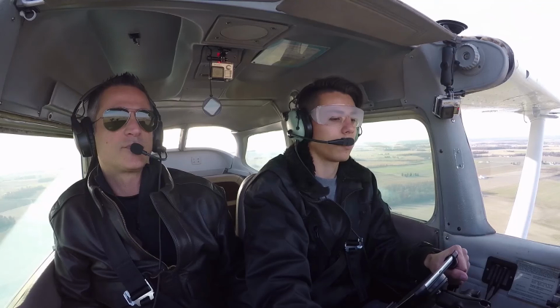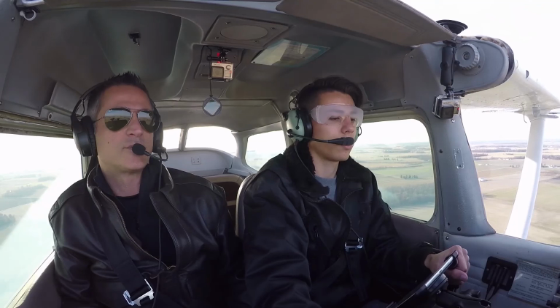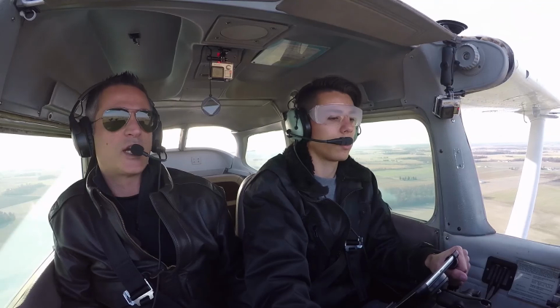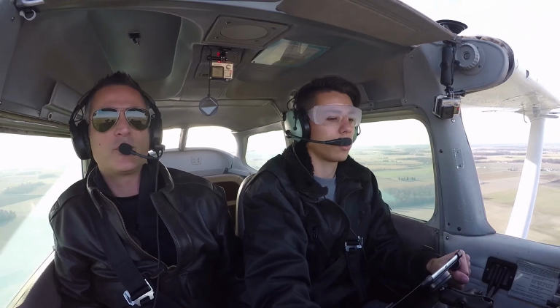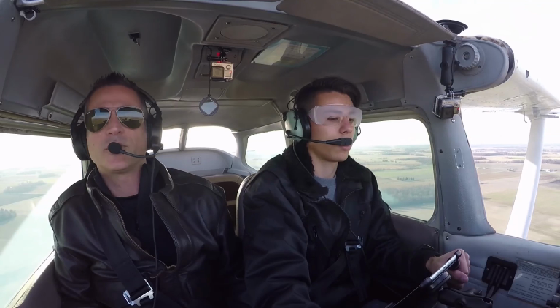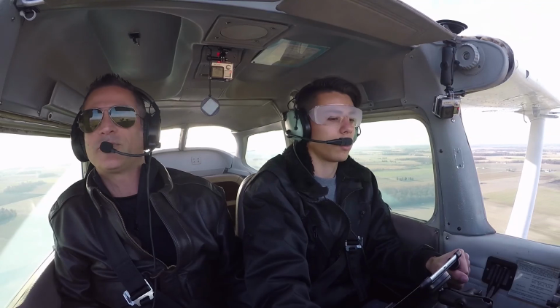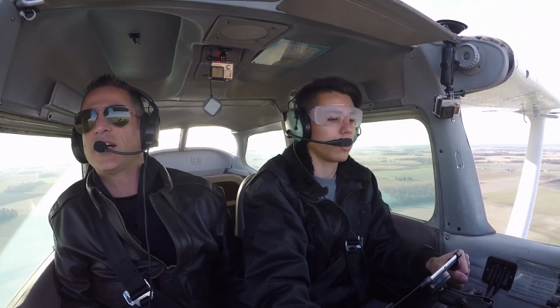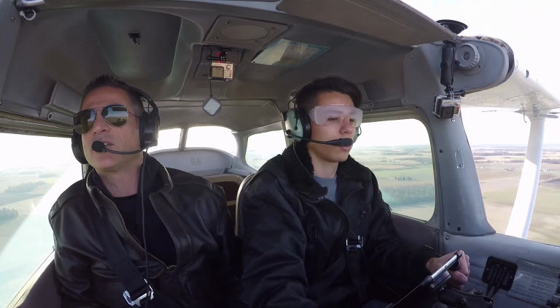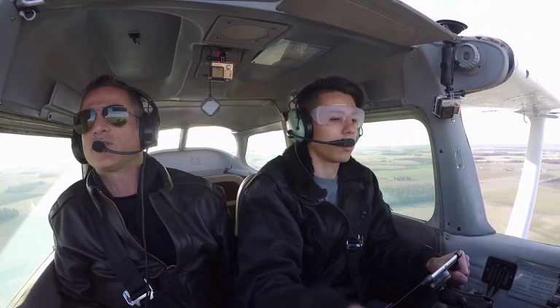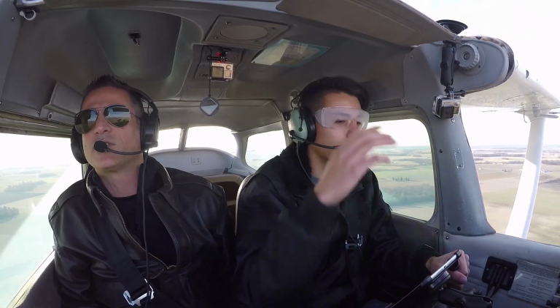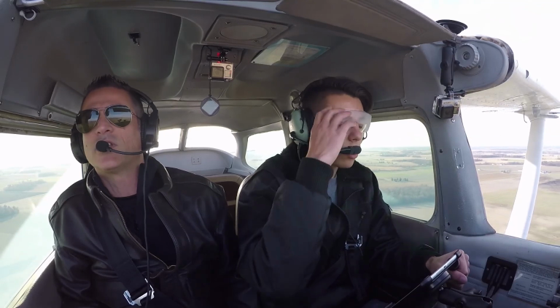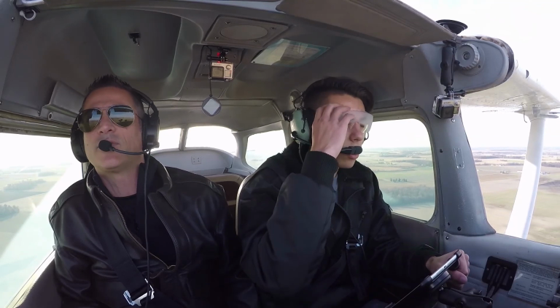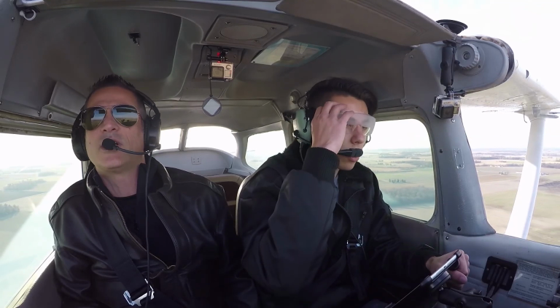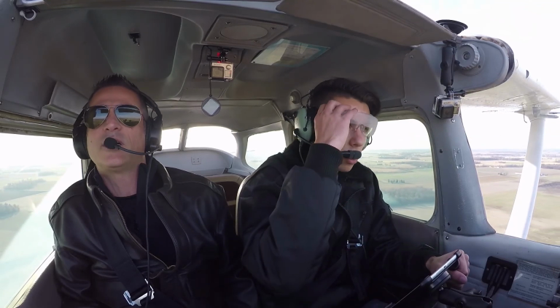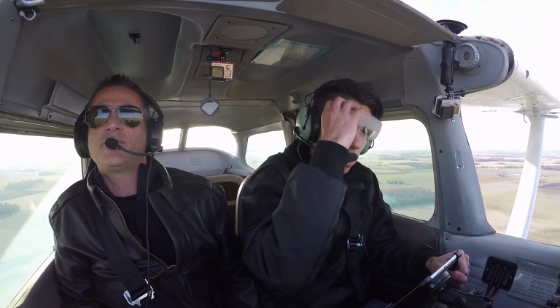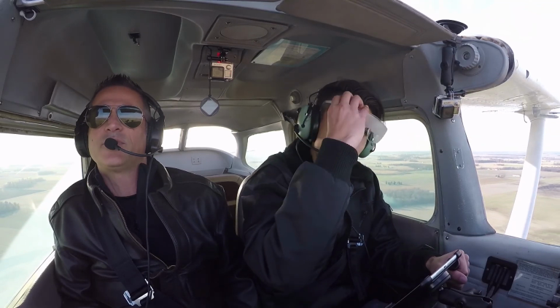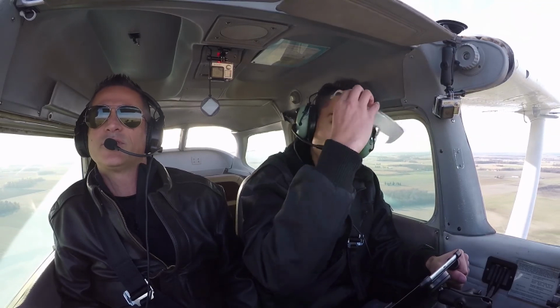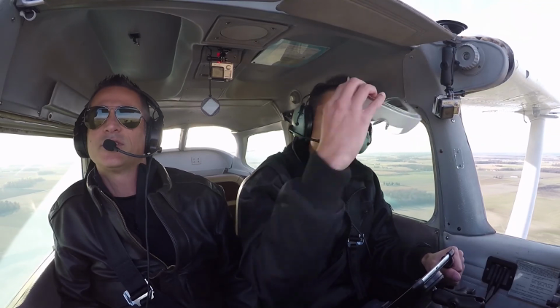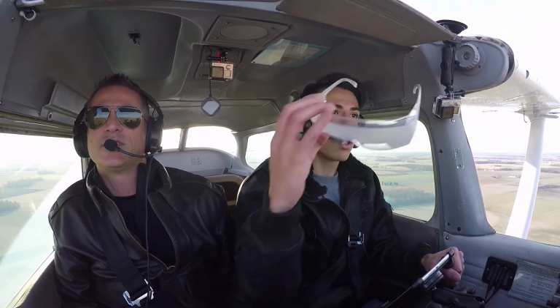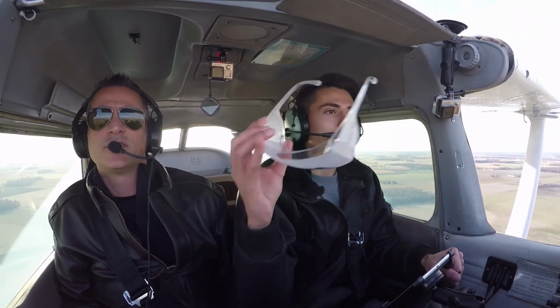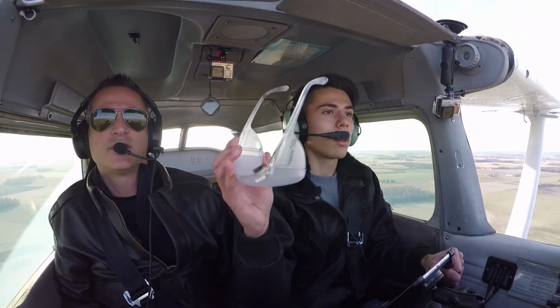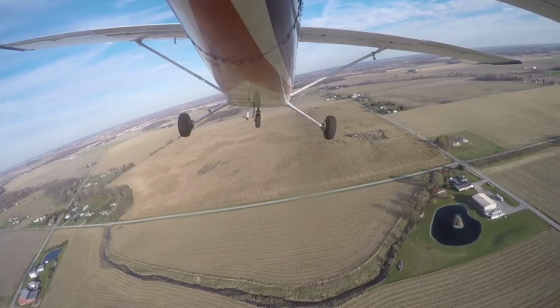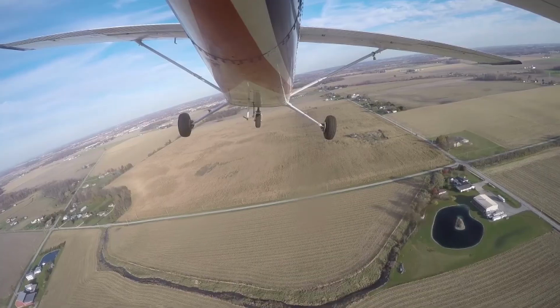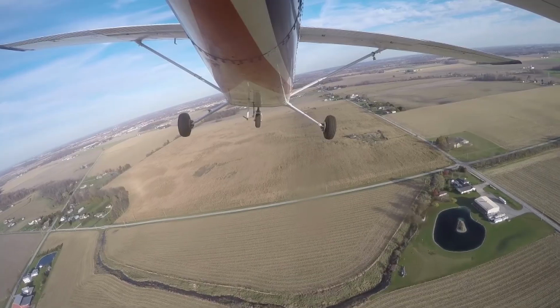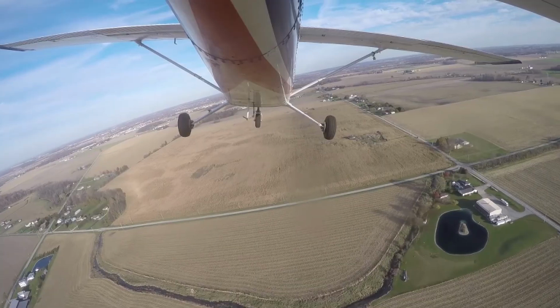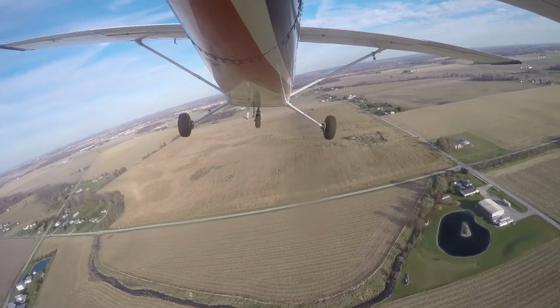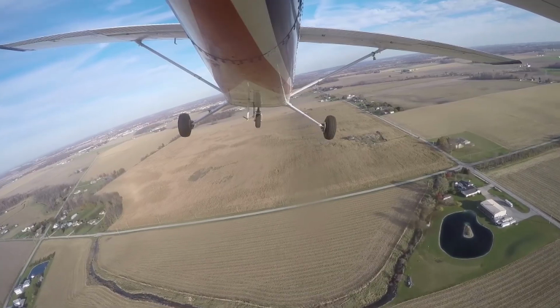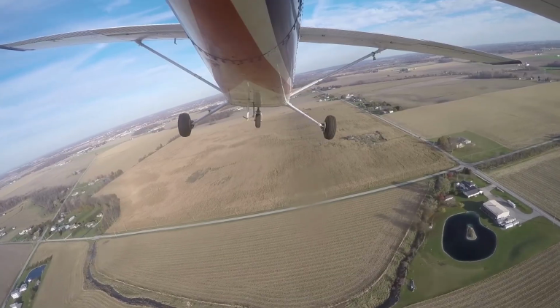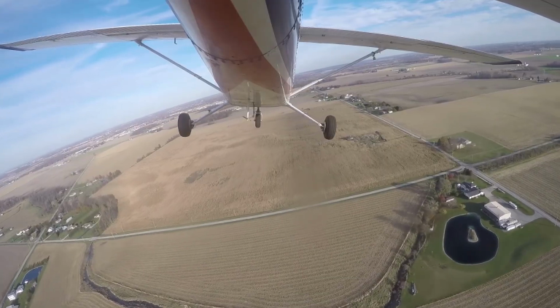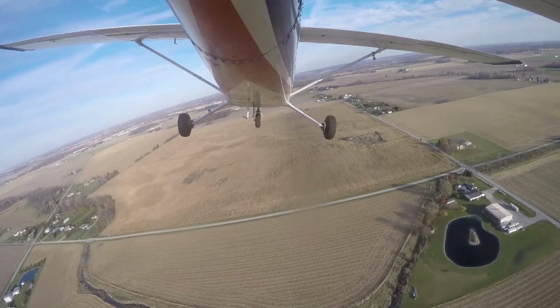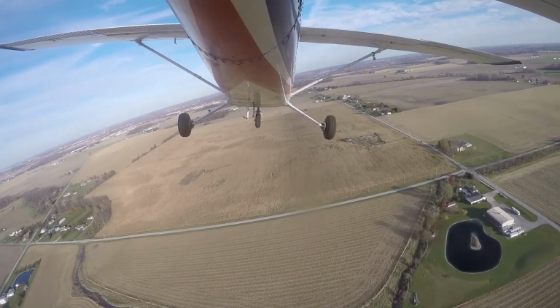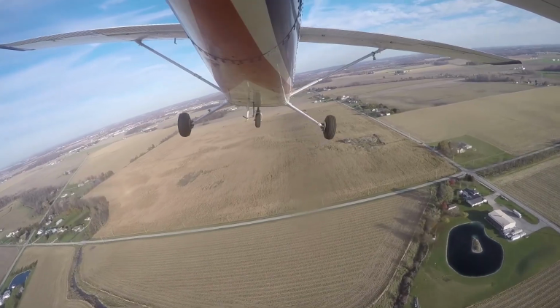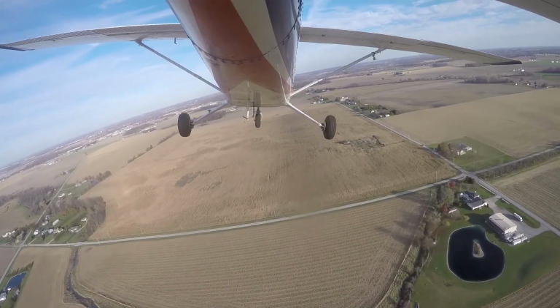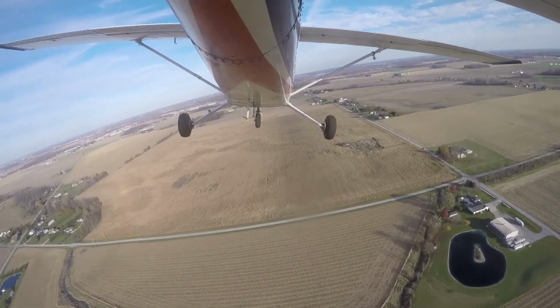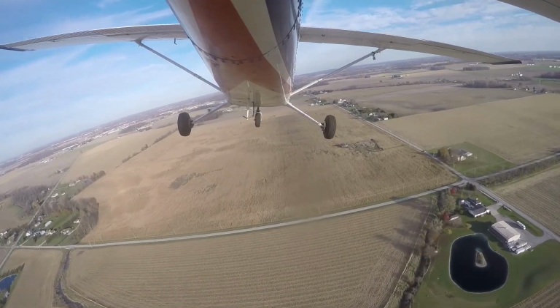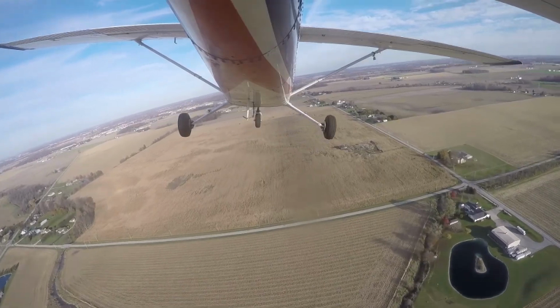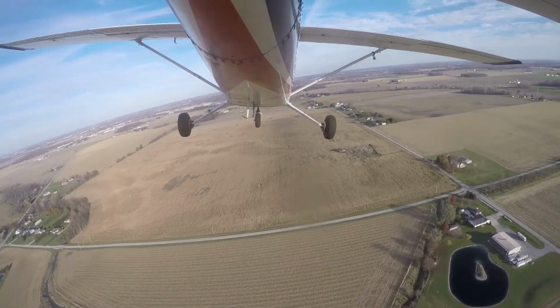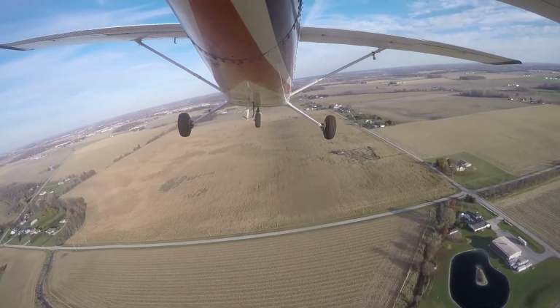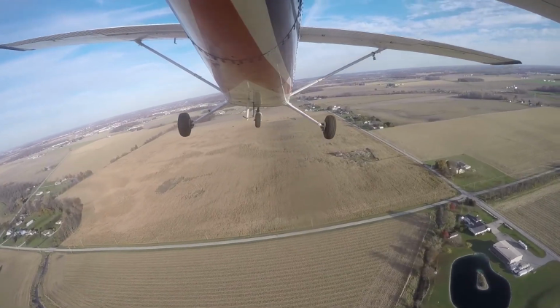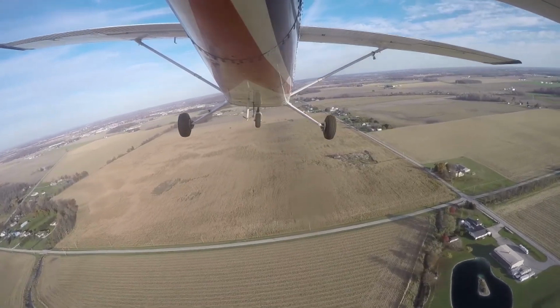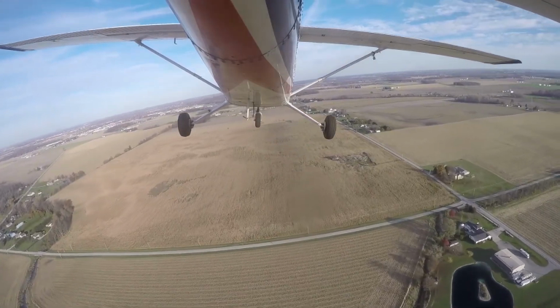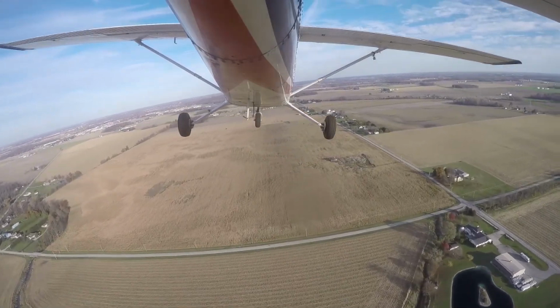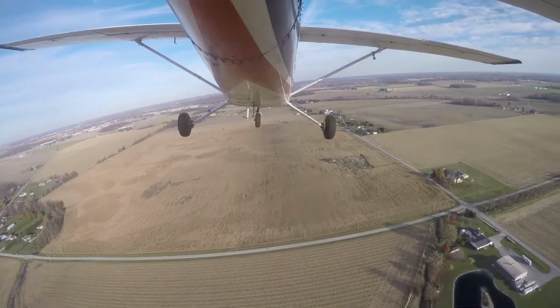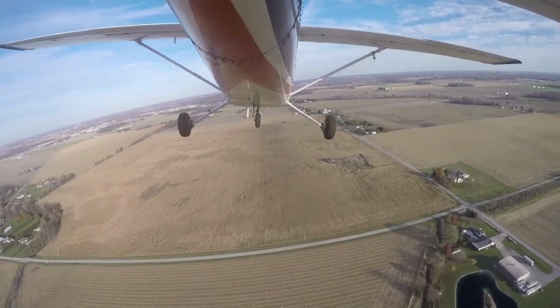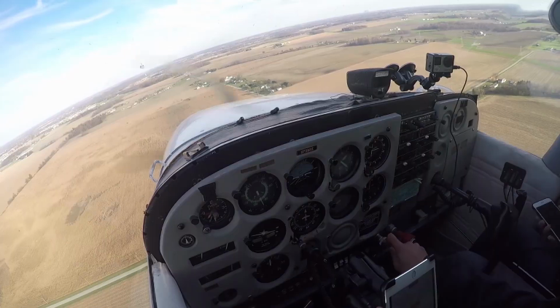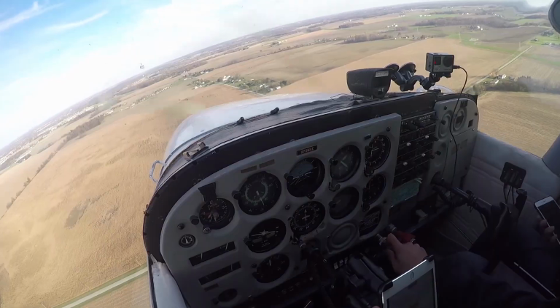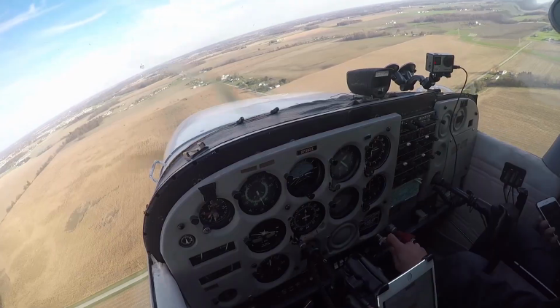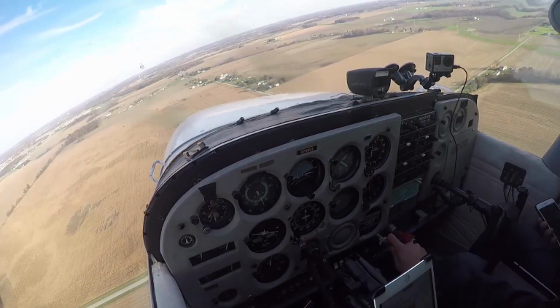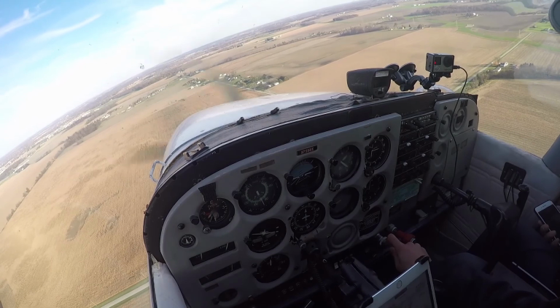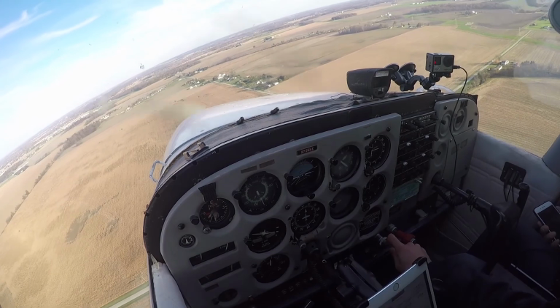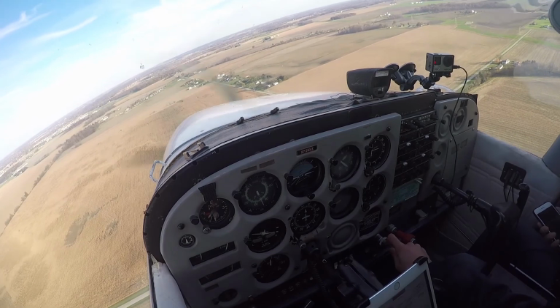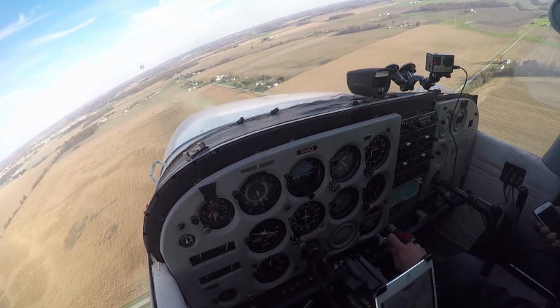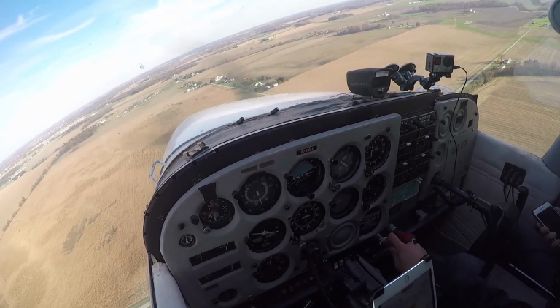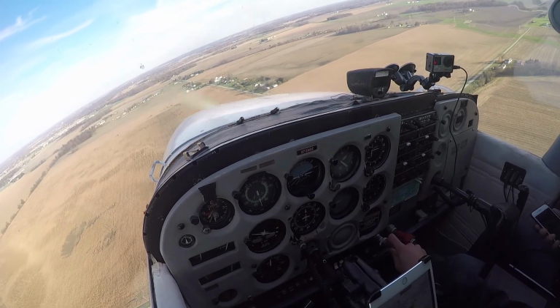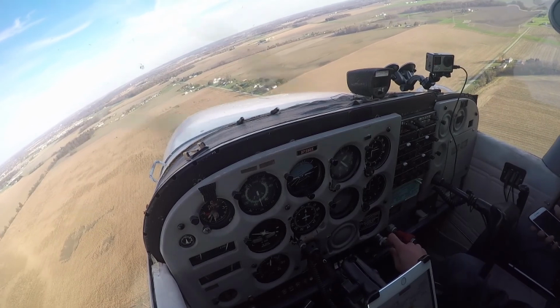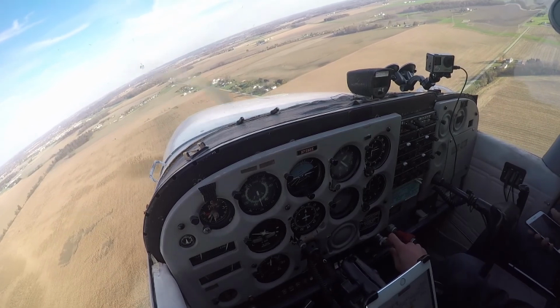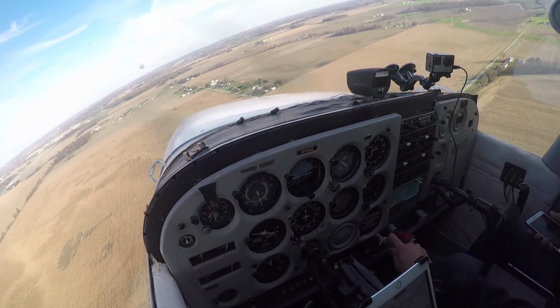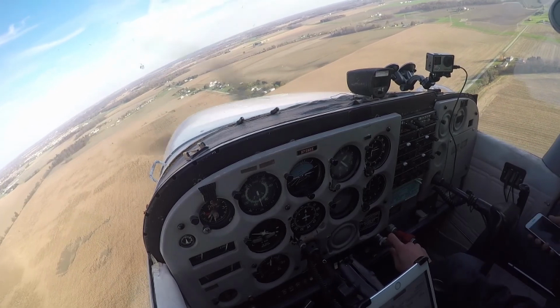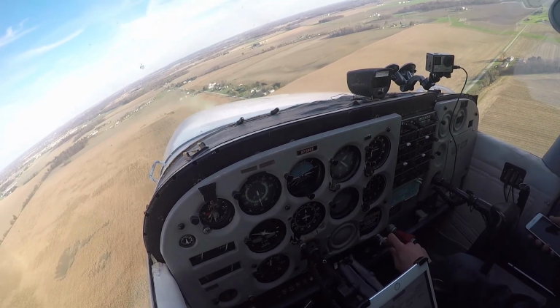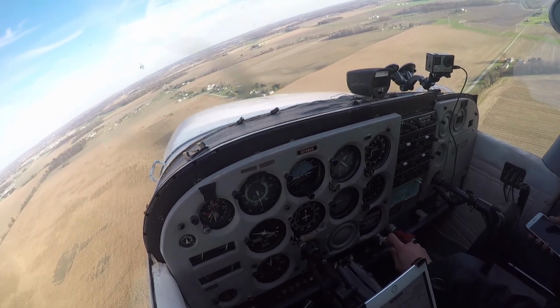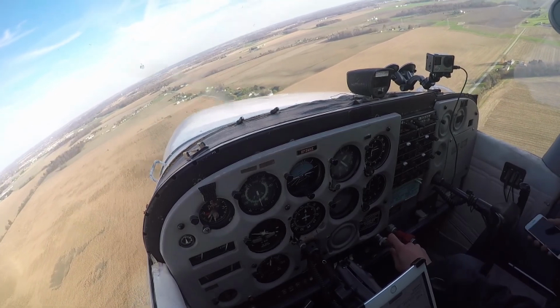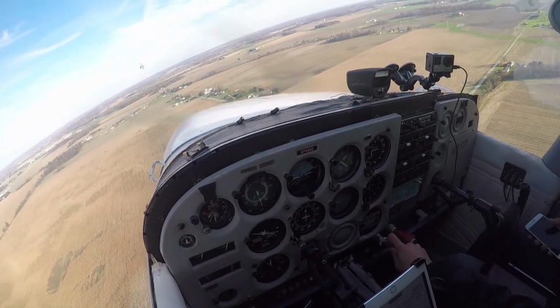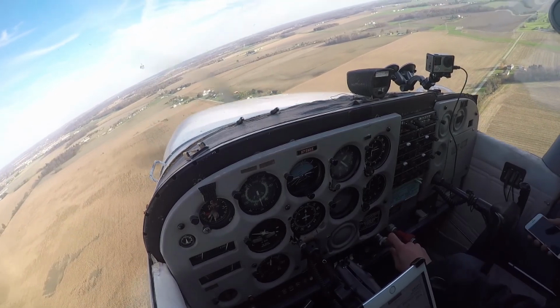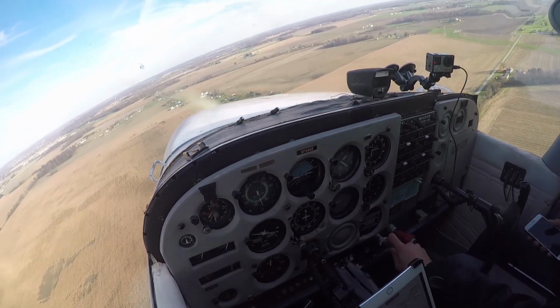Alright, pull your foggles. Level up. Good, fly her to the ground. Flying the VOR6 approach into Seneca County.